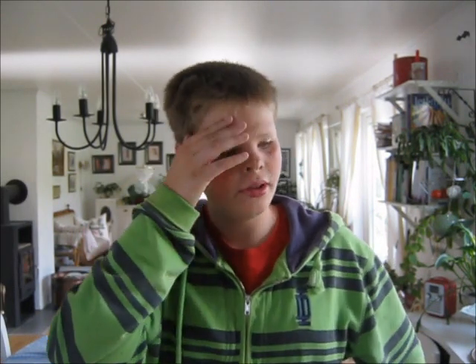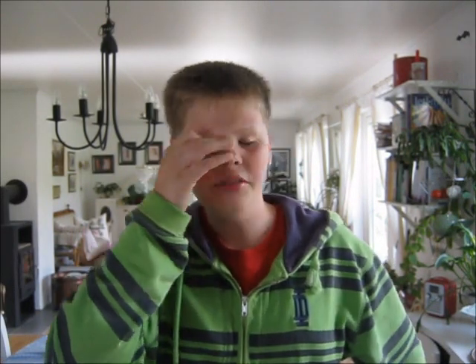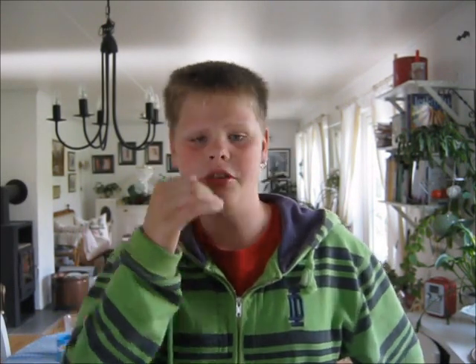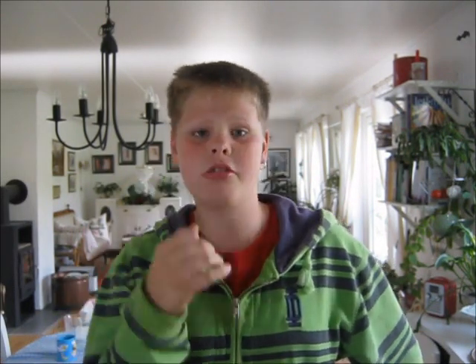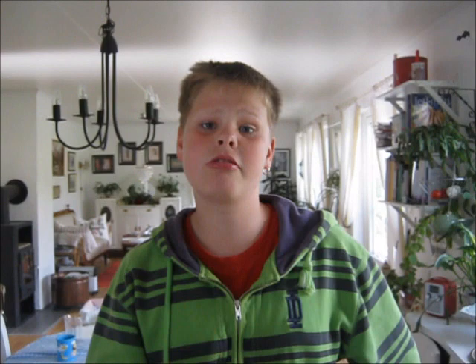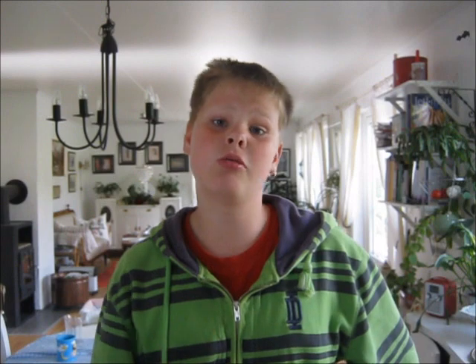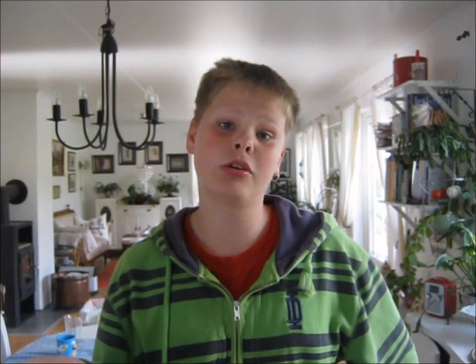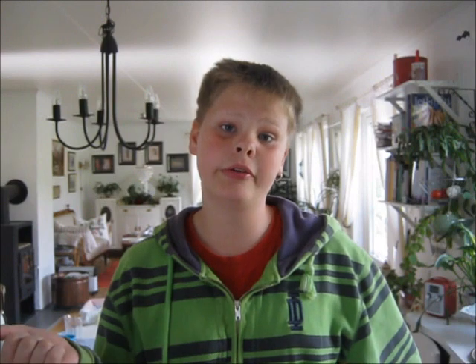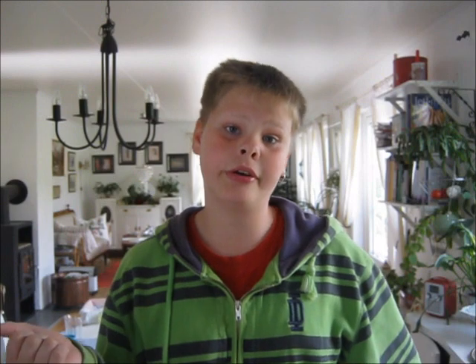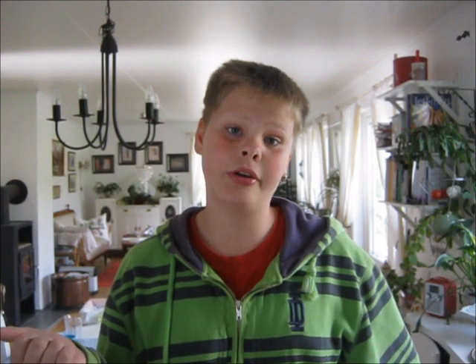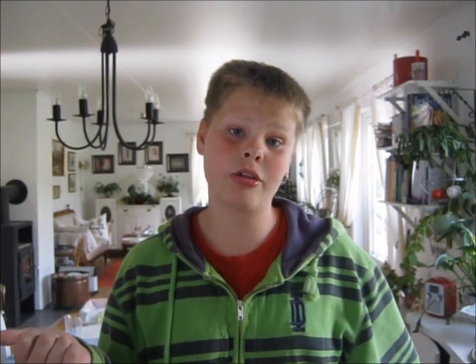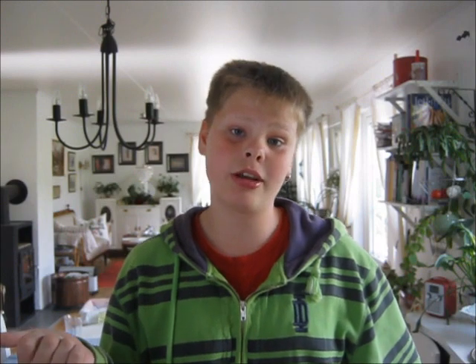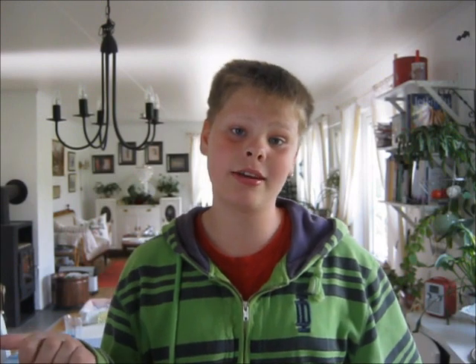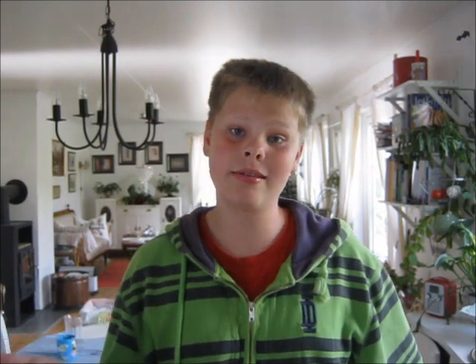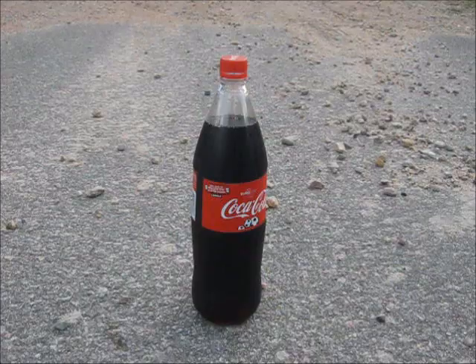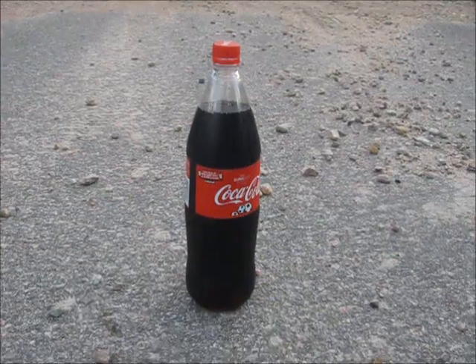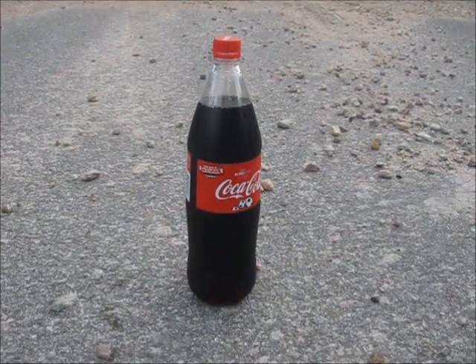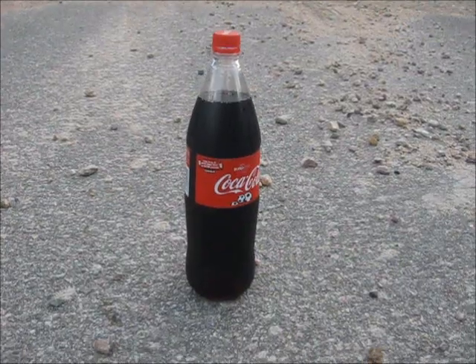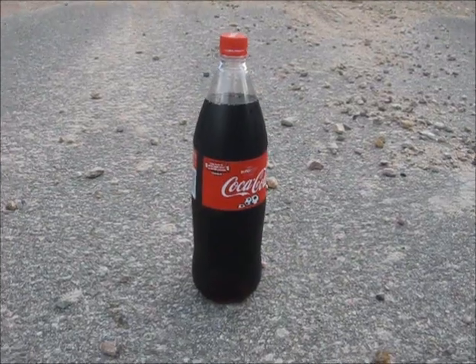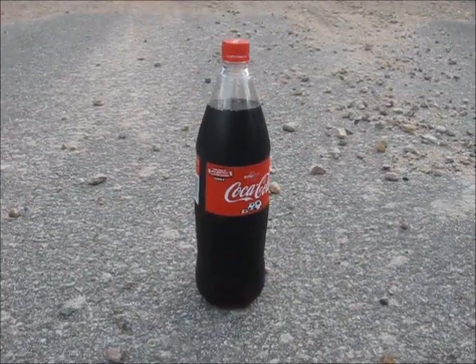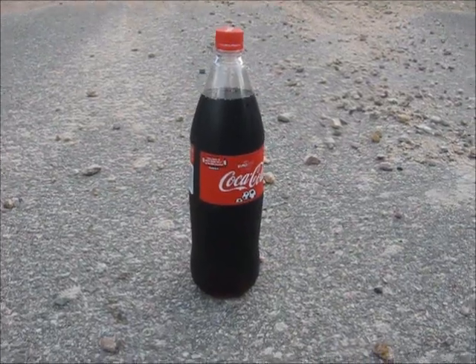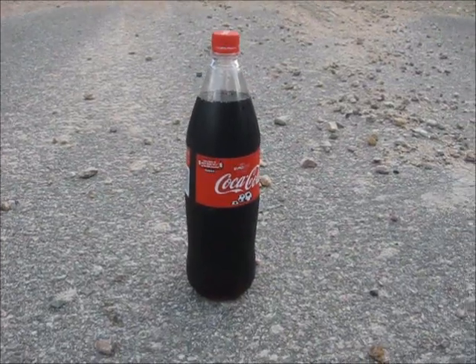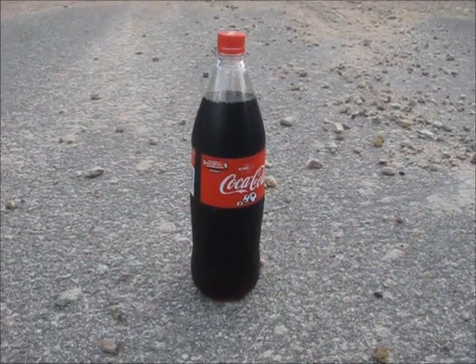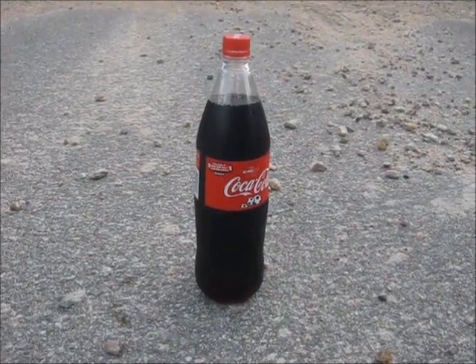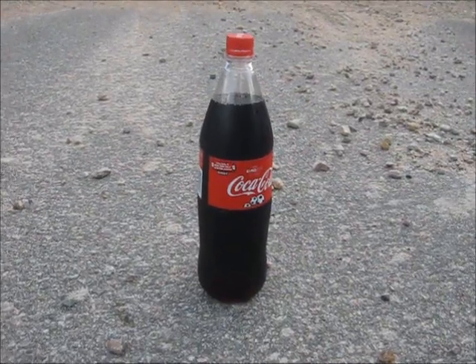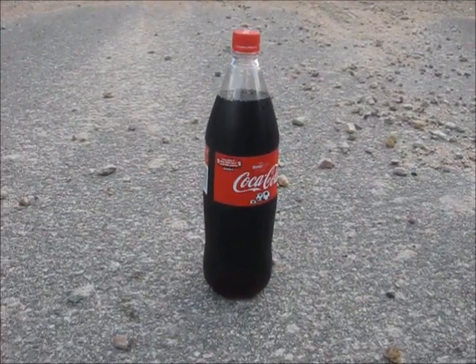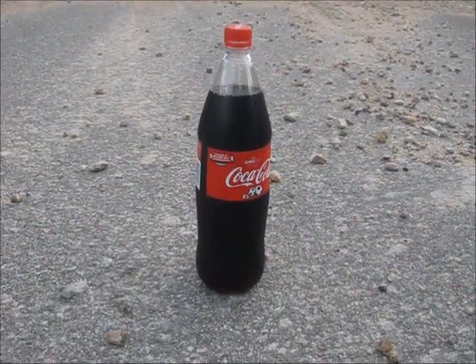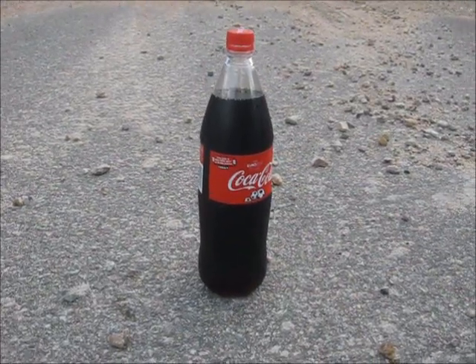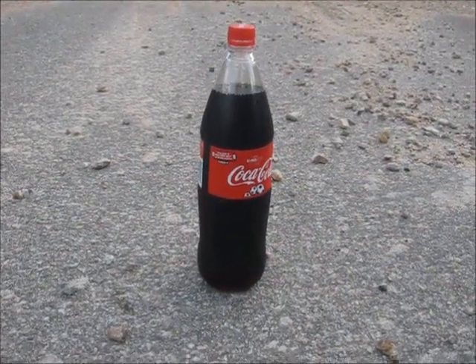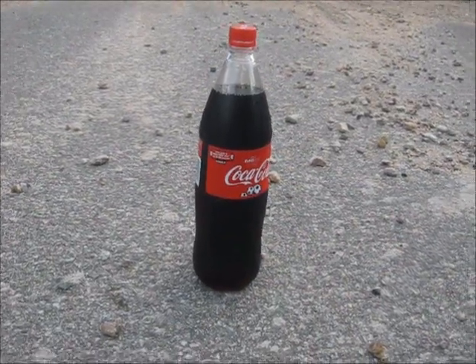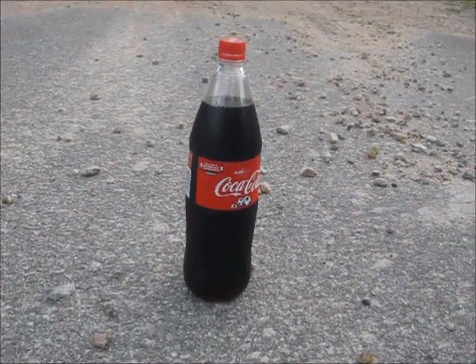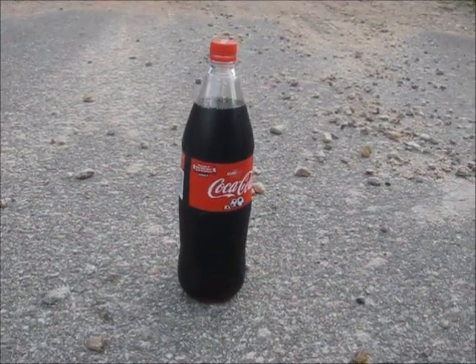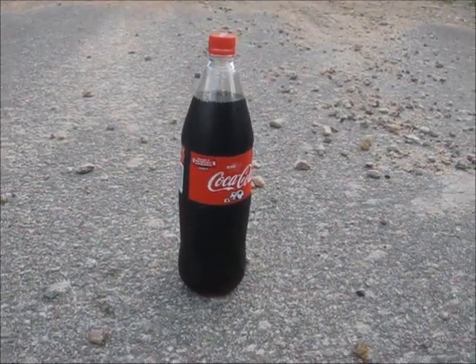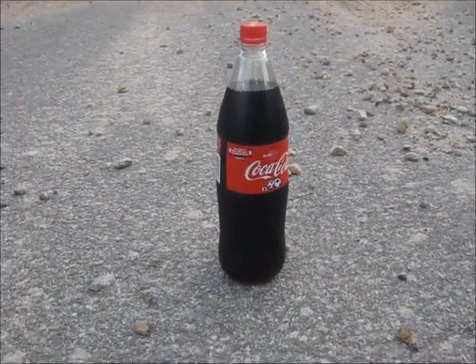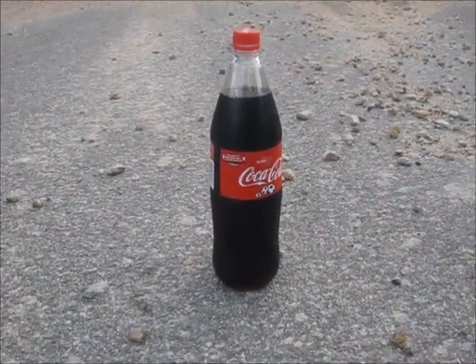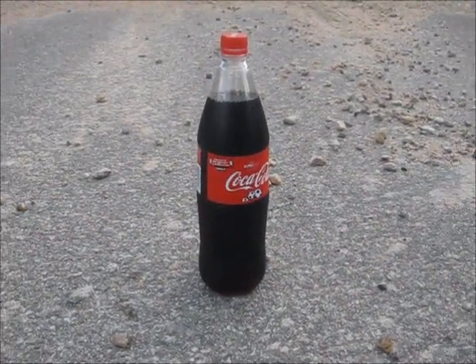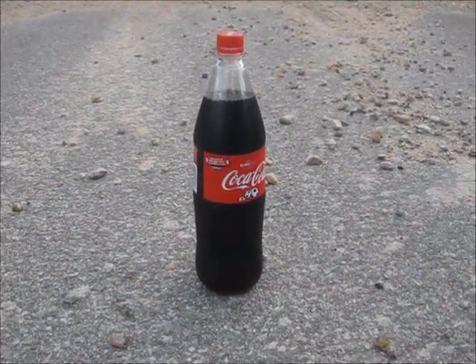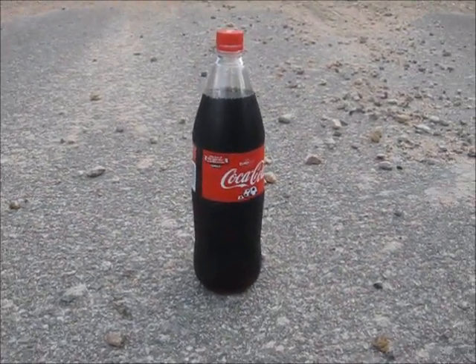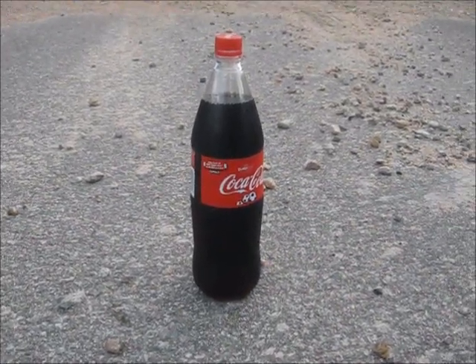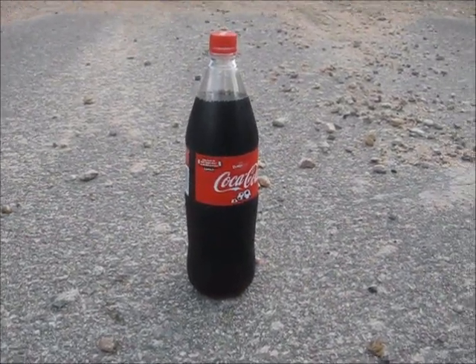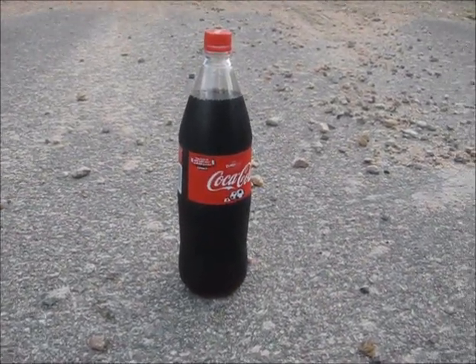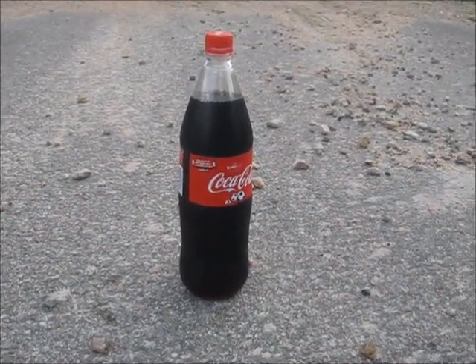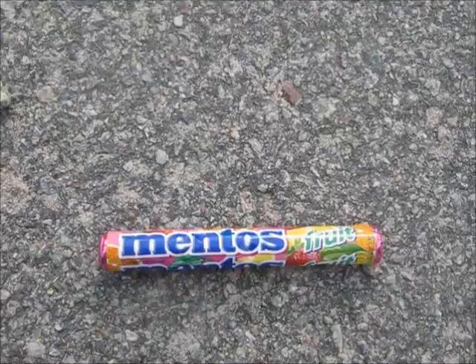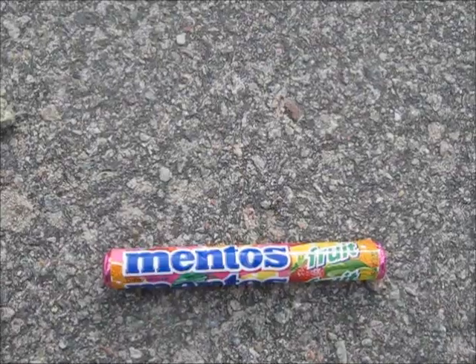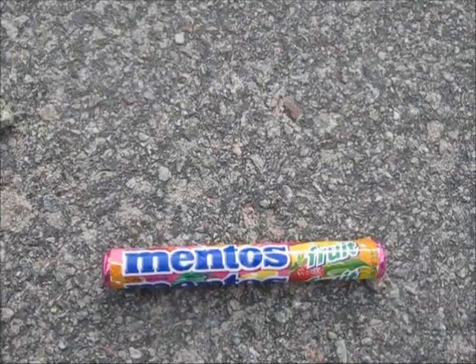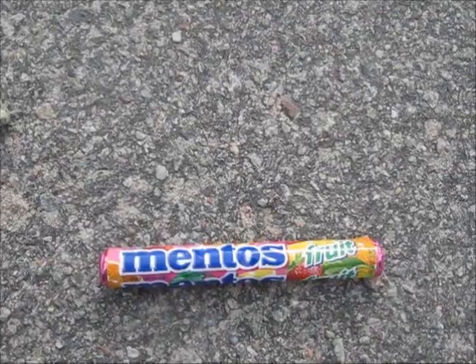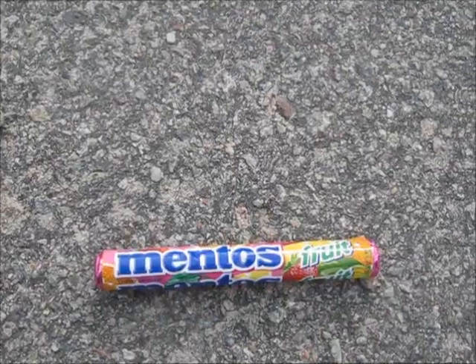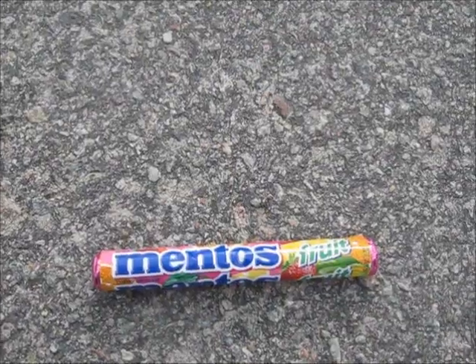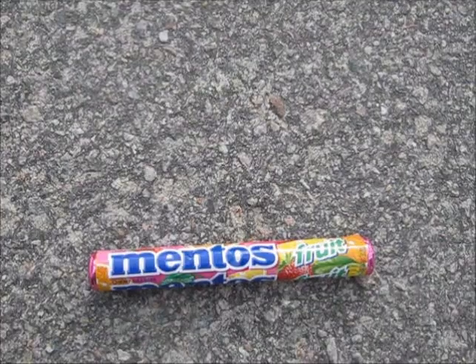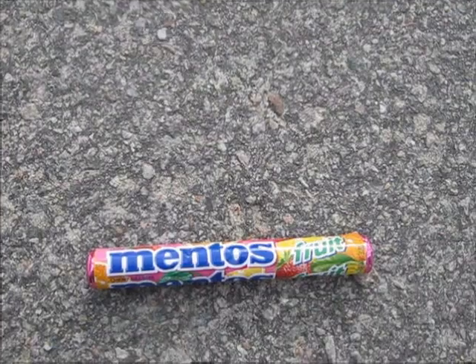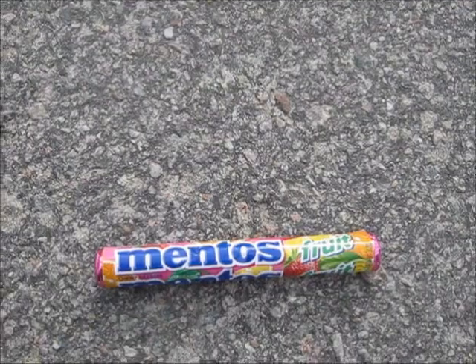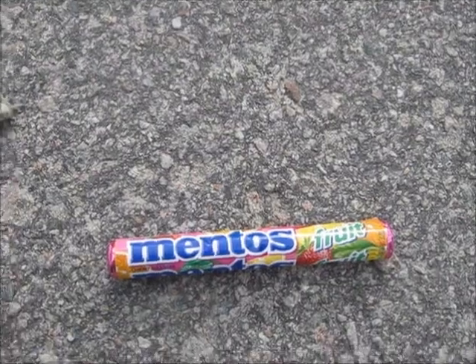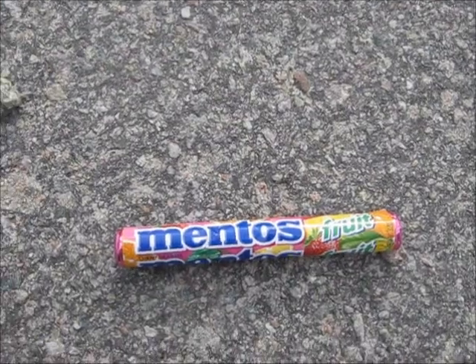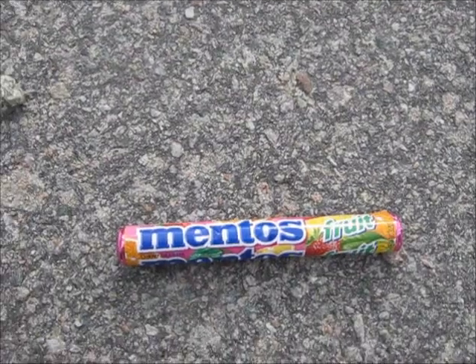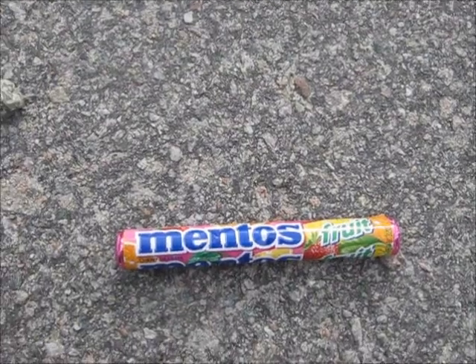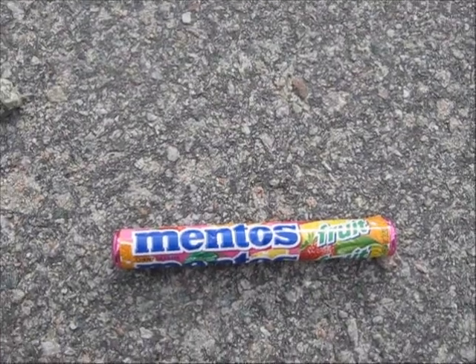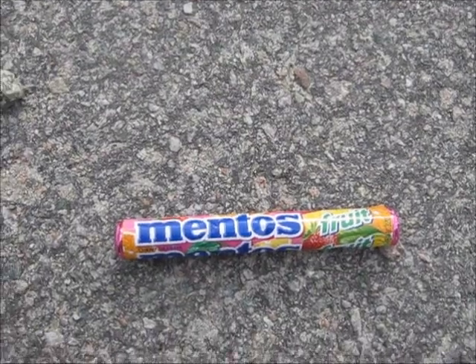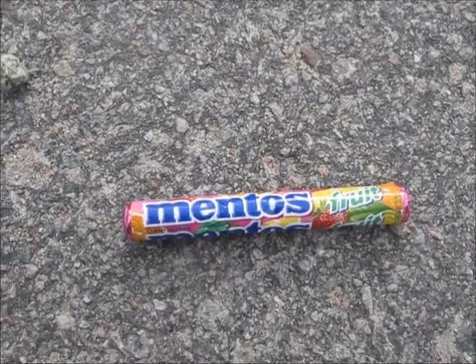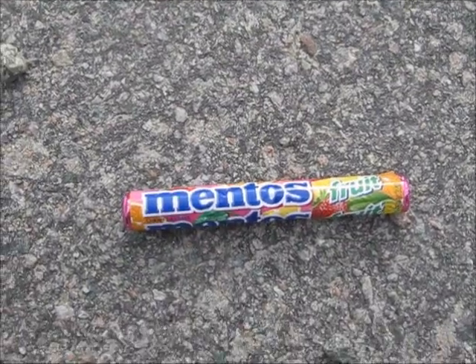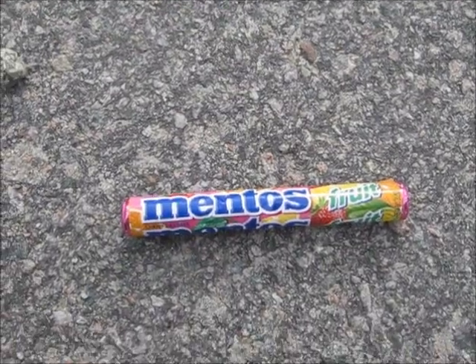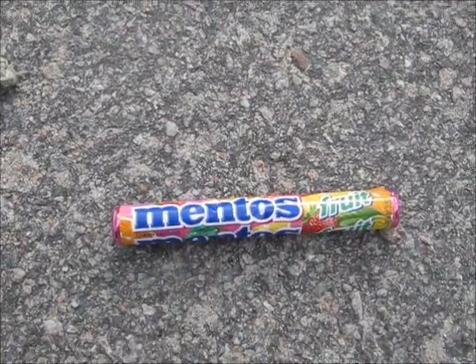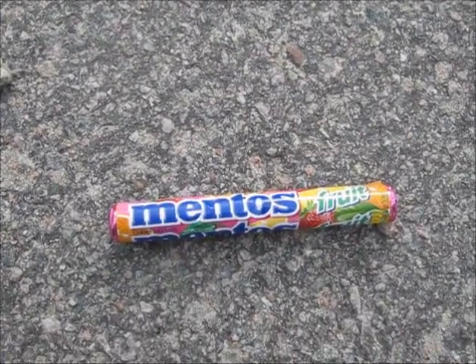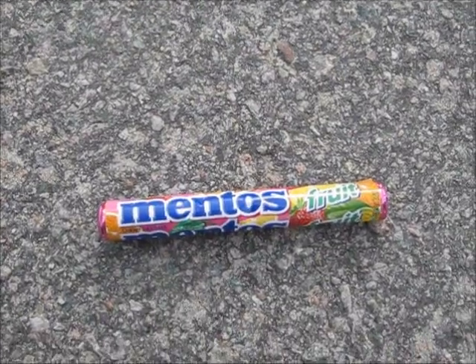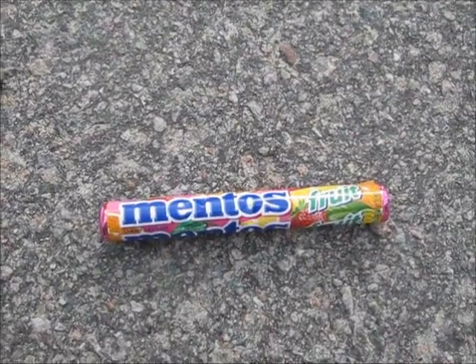This is what we're using: a bottle of Coke and some Mentos.